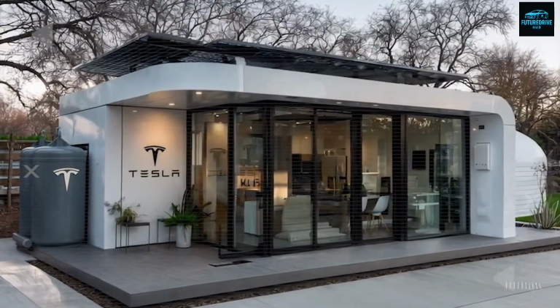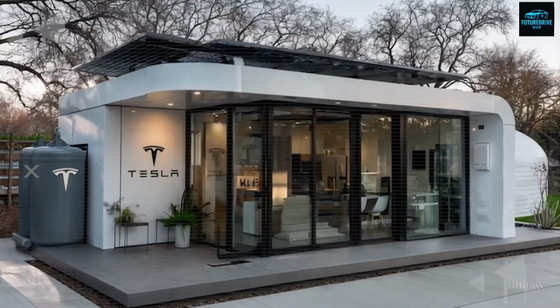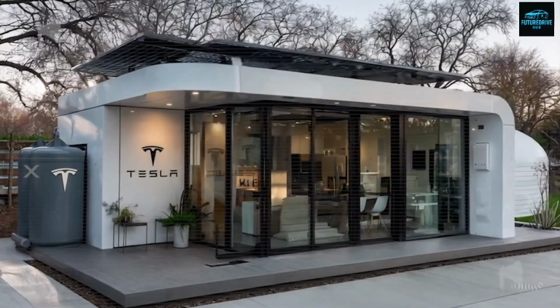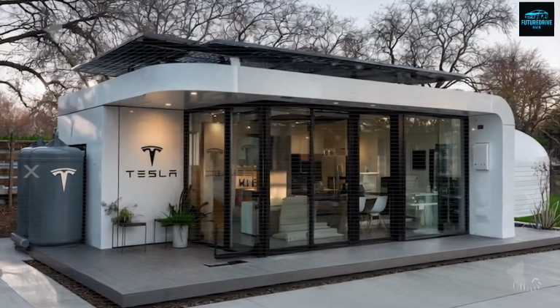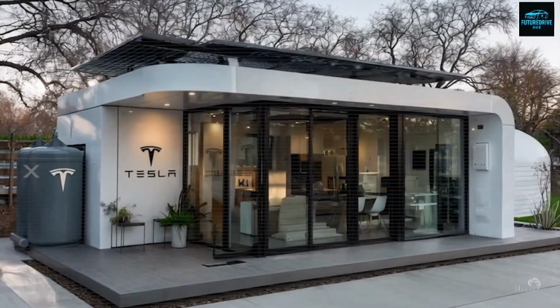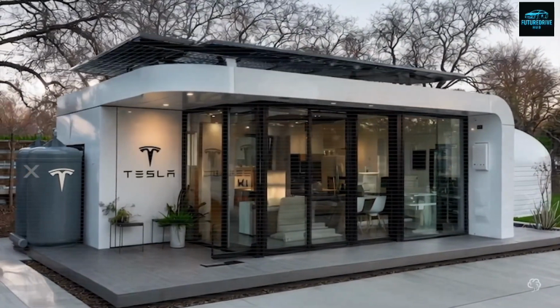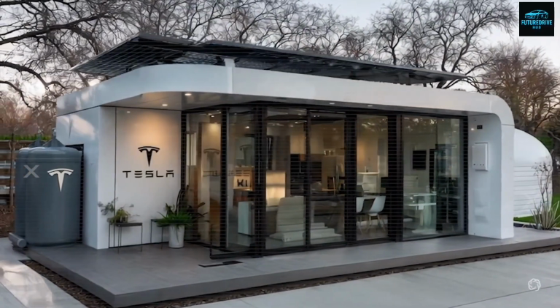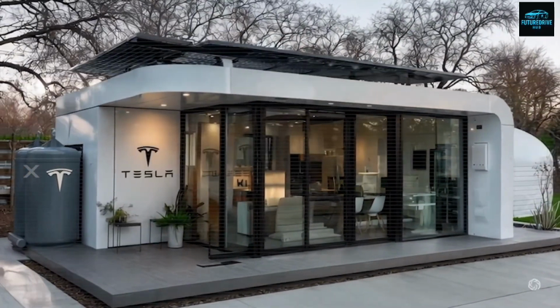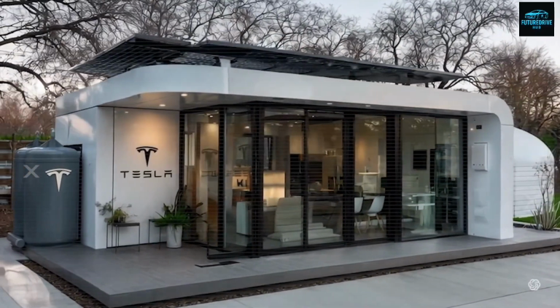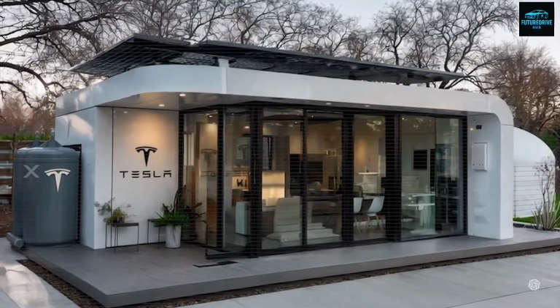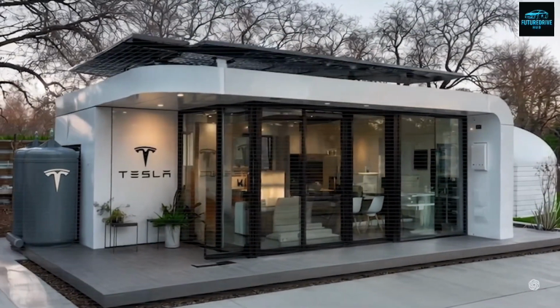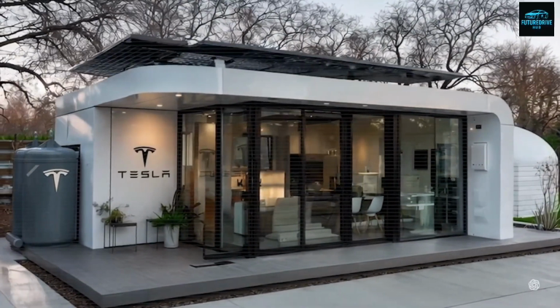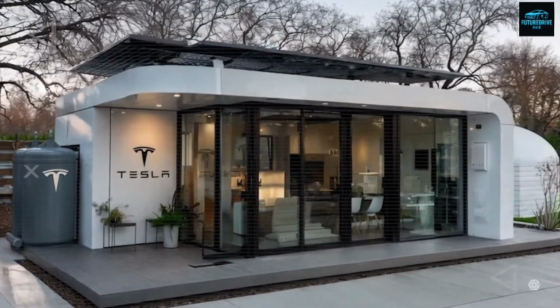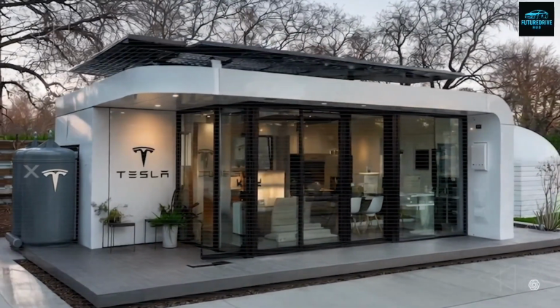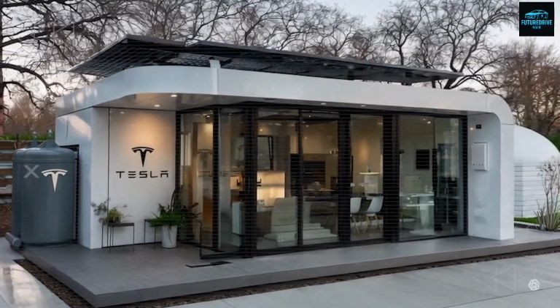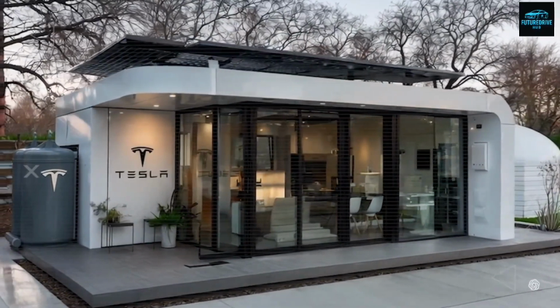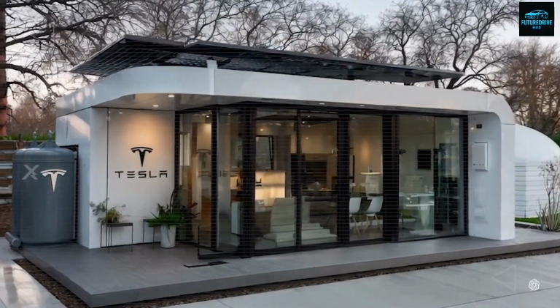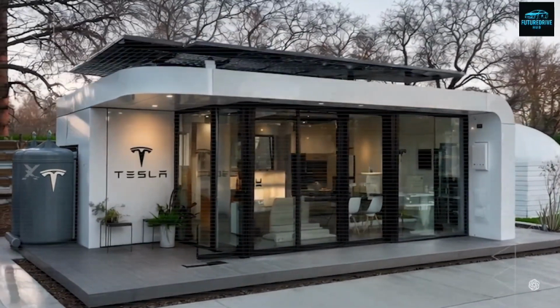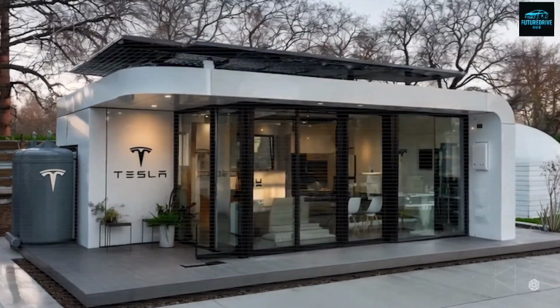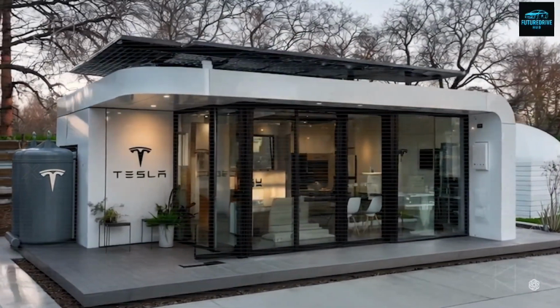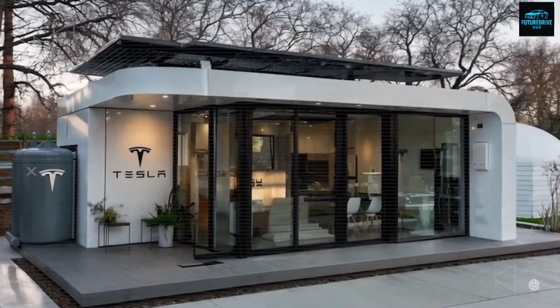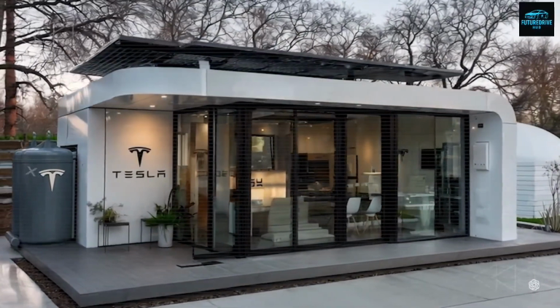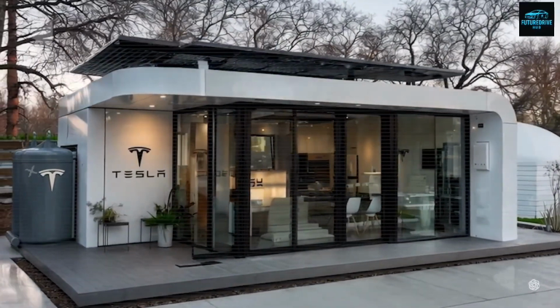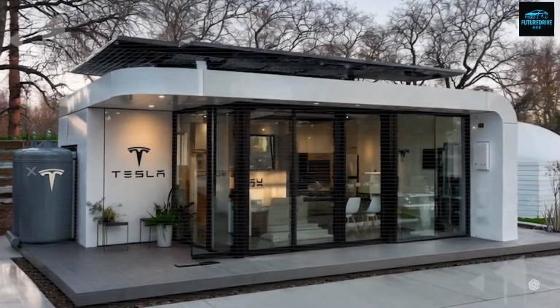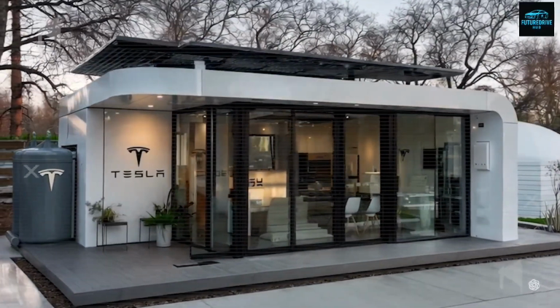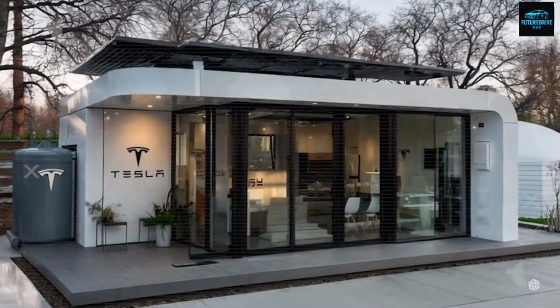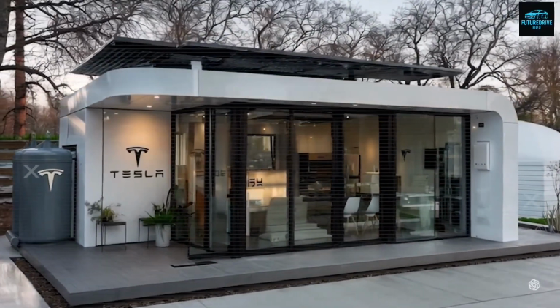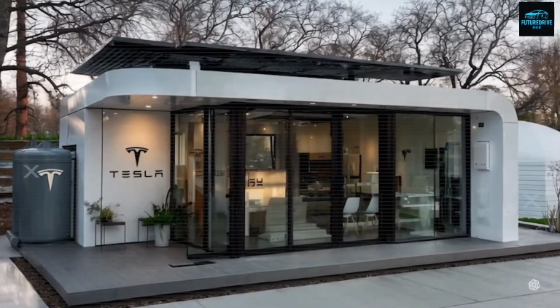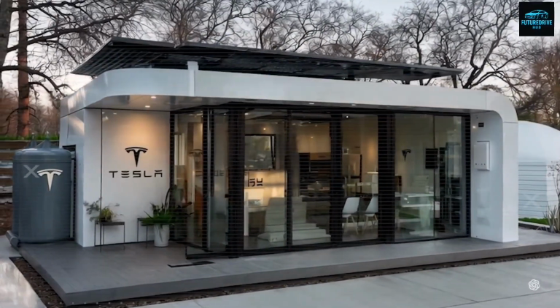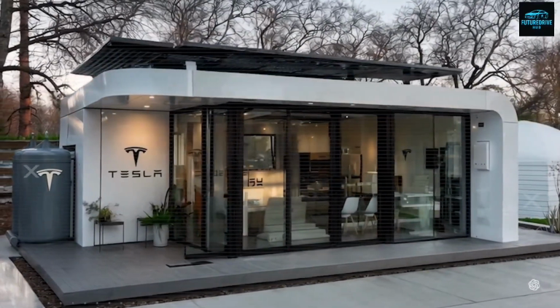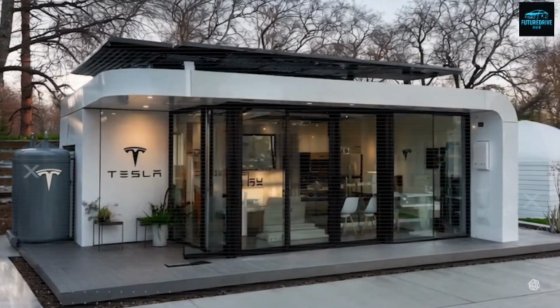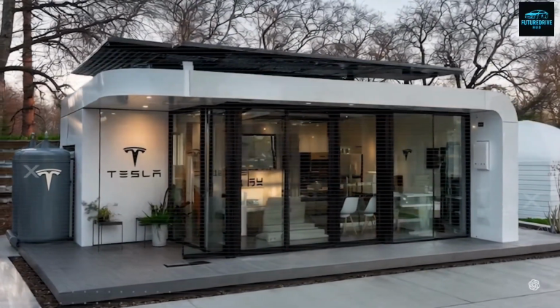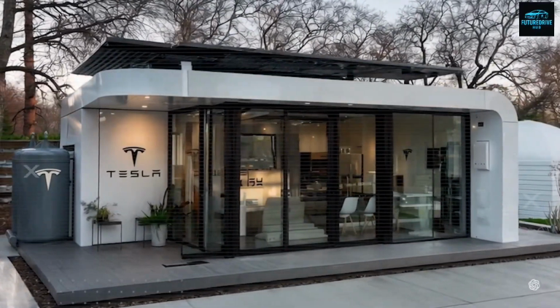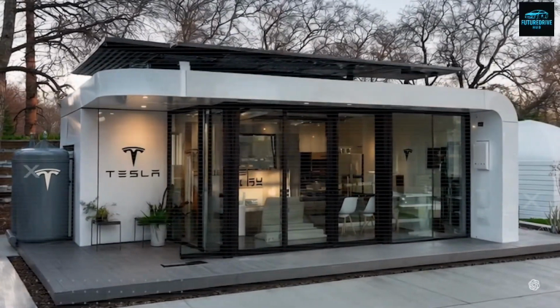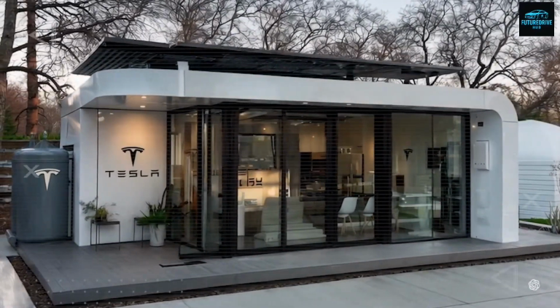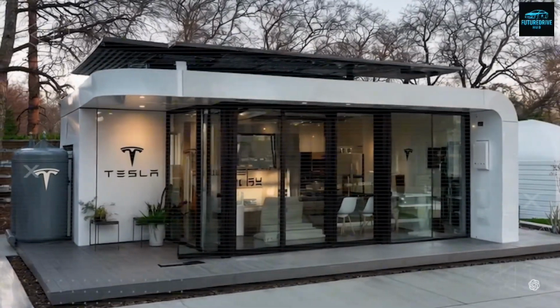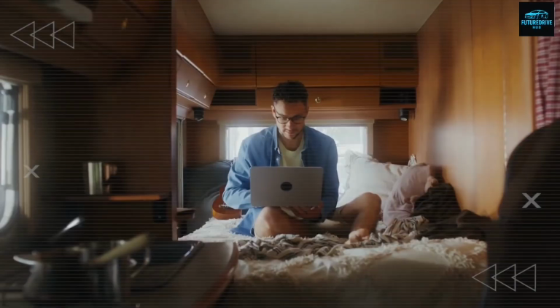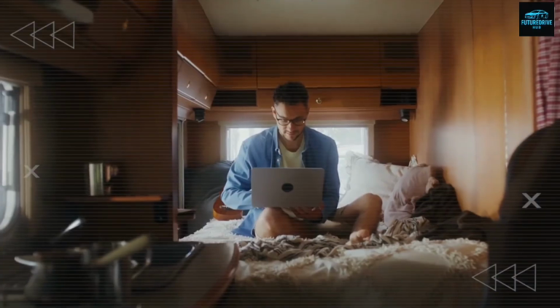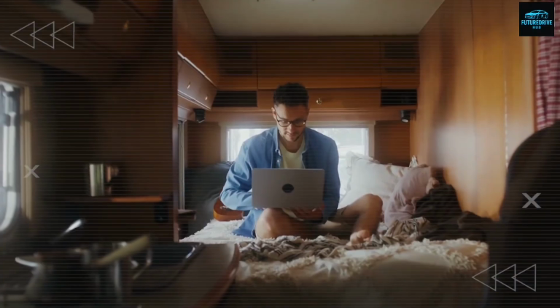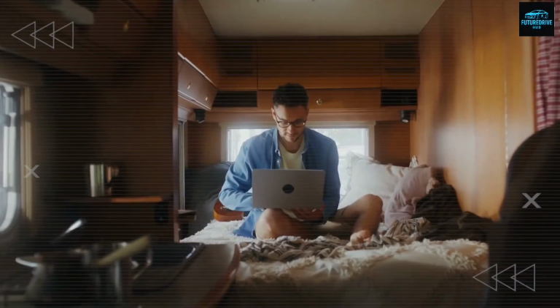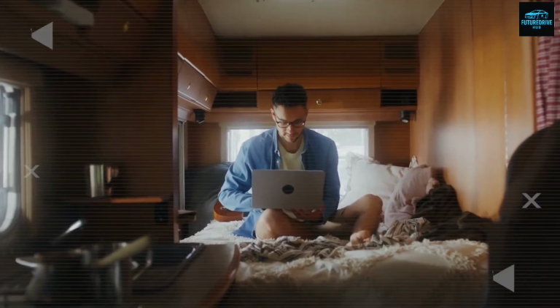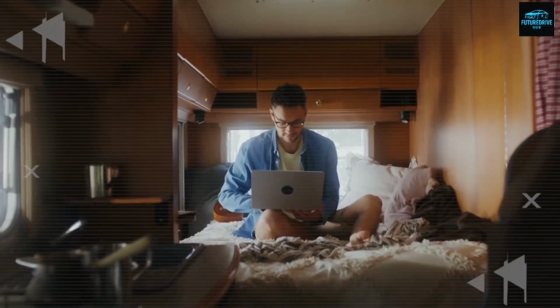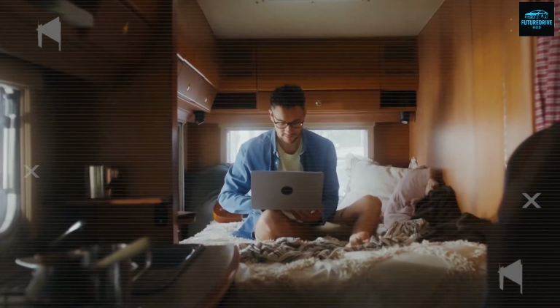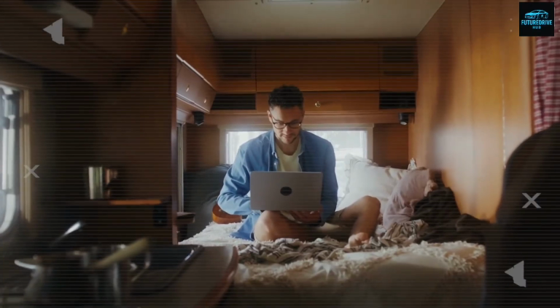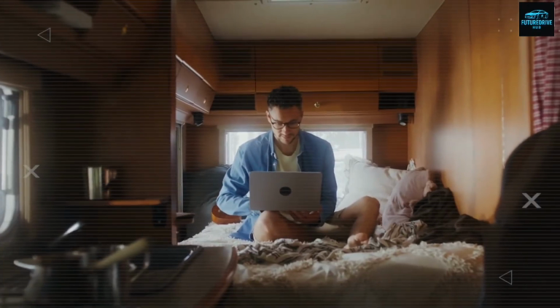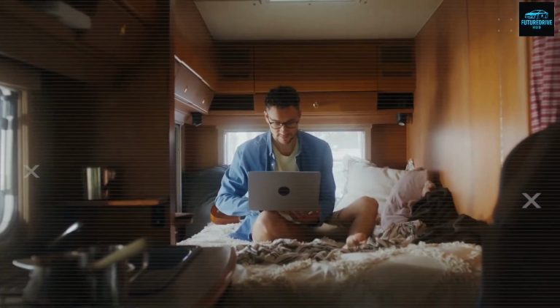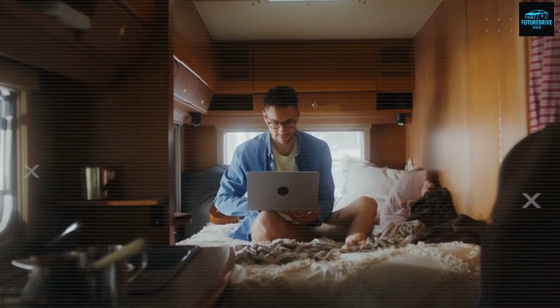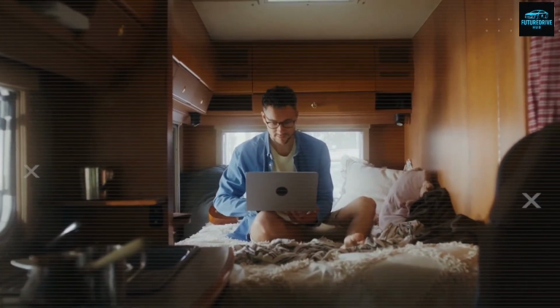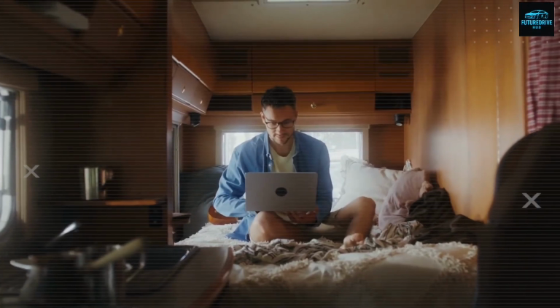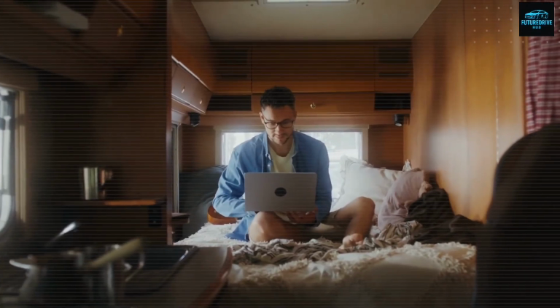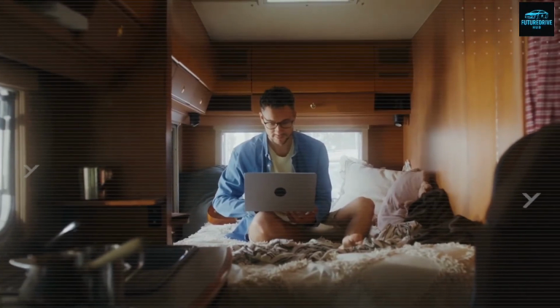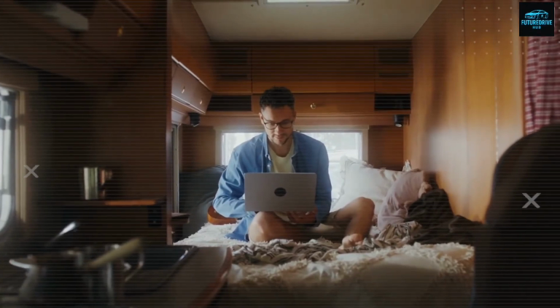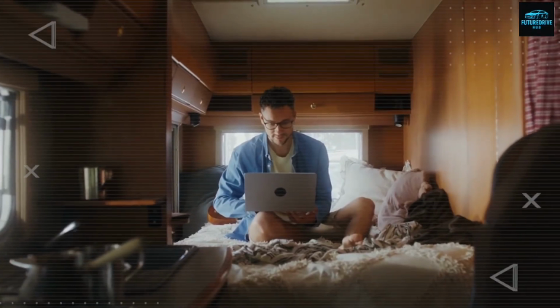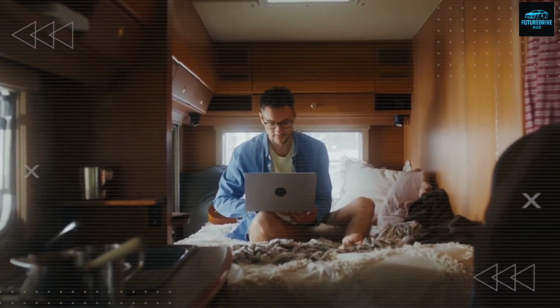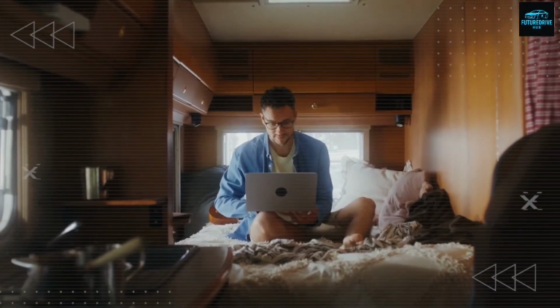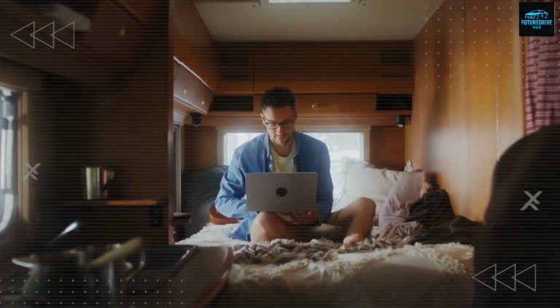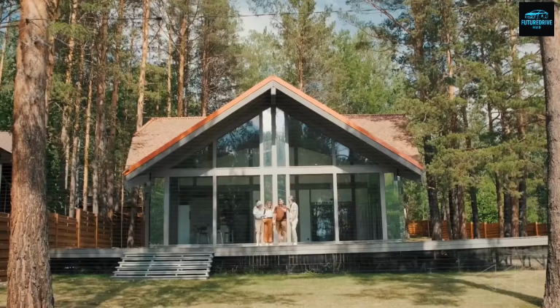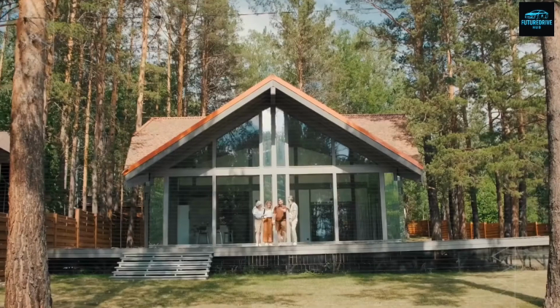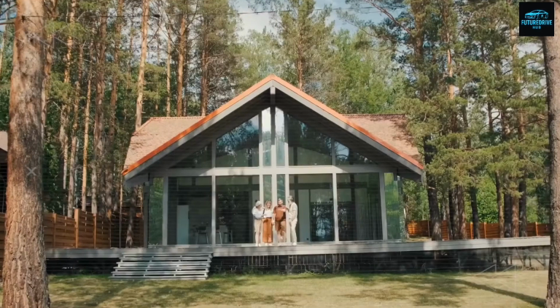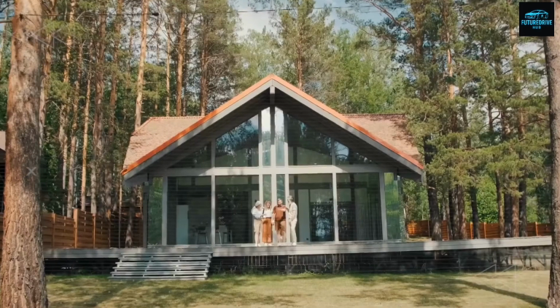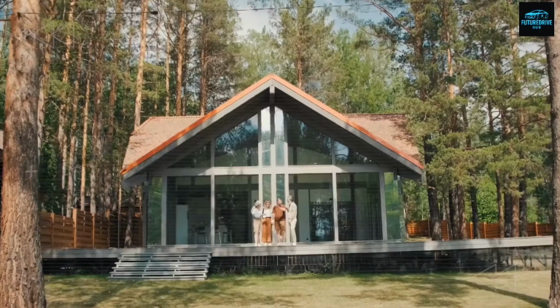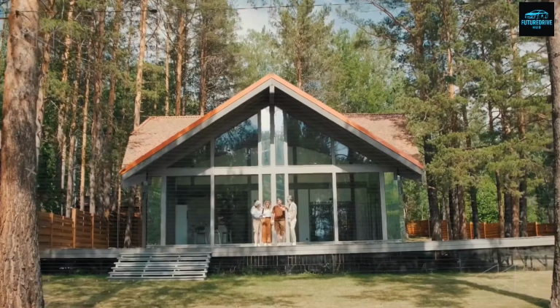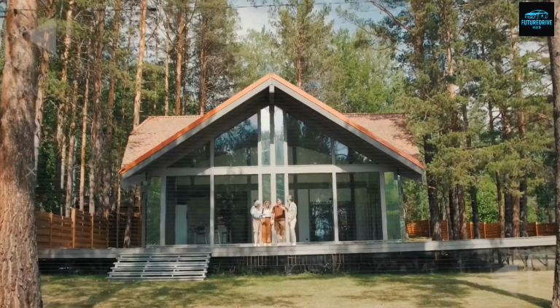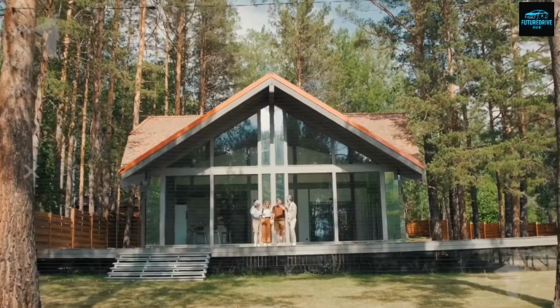Because if this is what homes look like at $7,999, imagine what Tesla builds next.